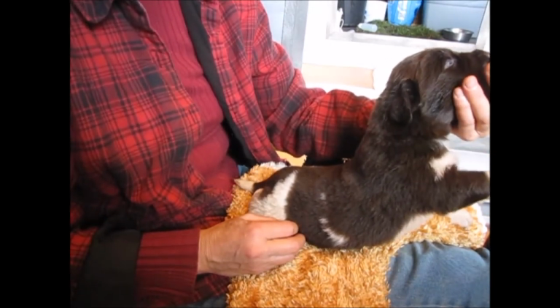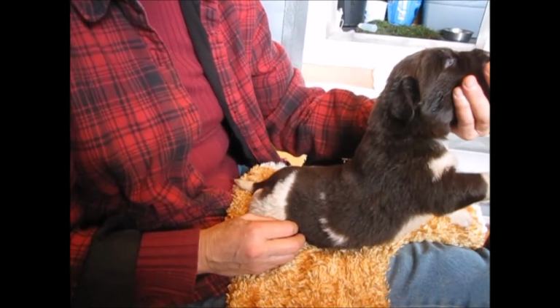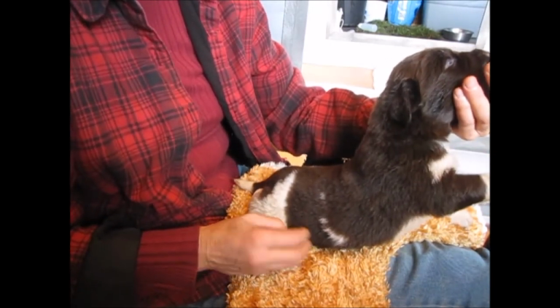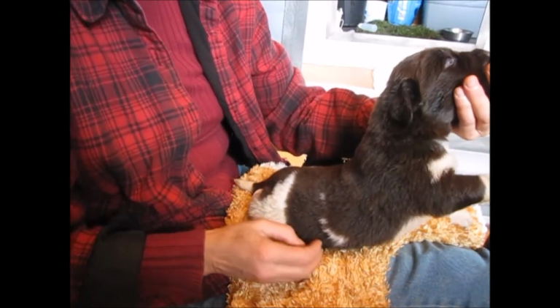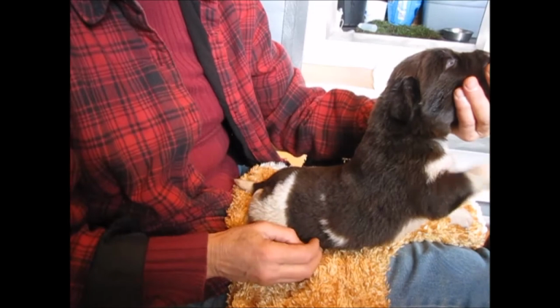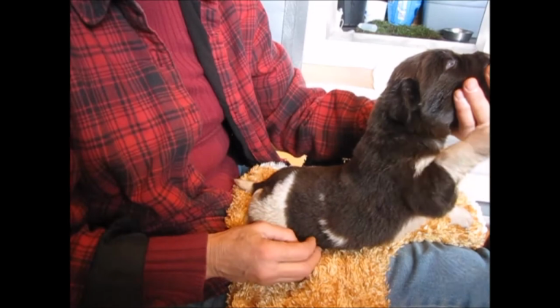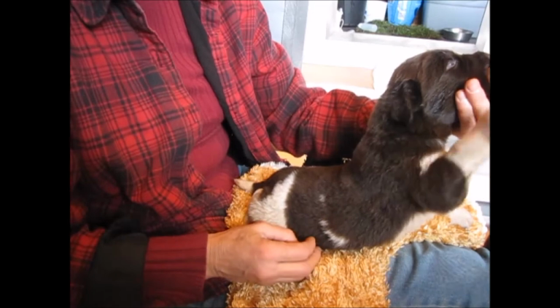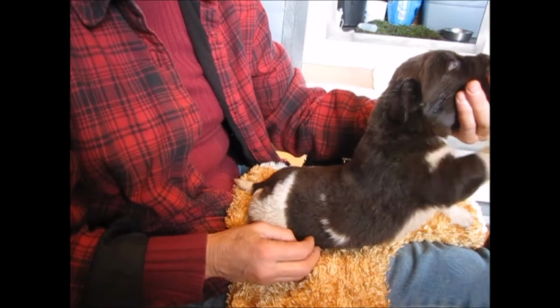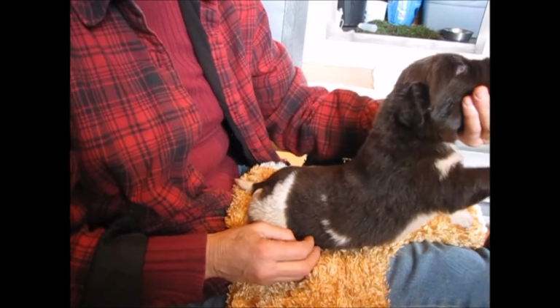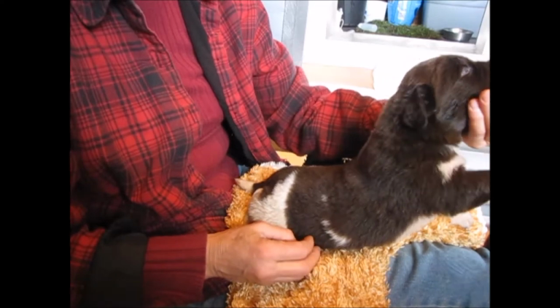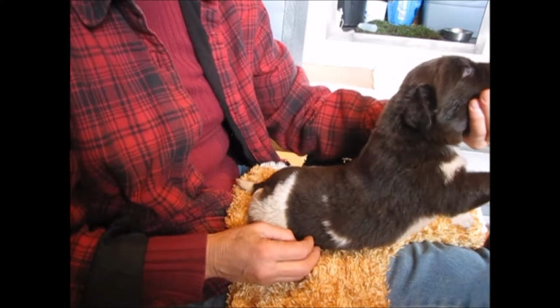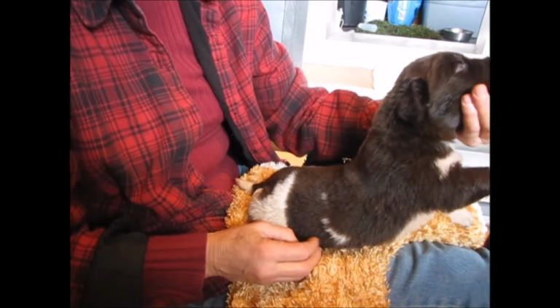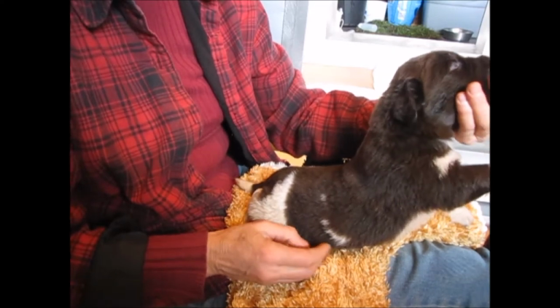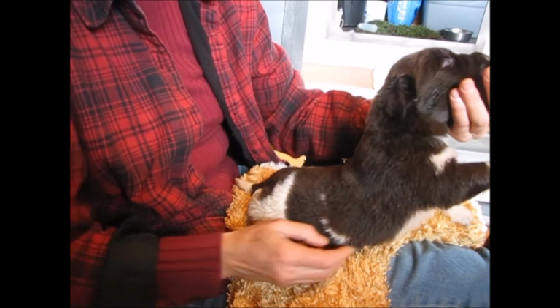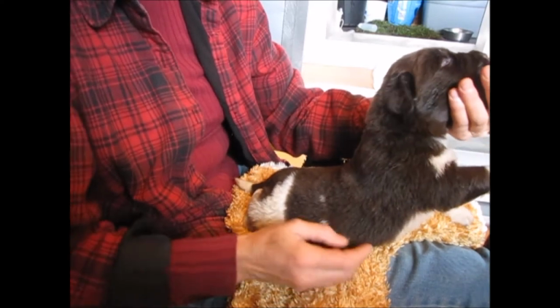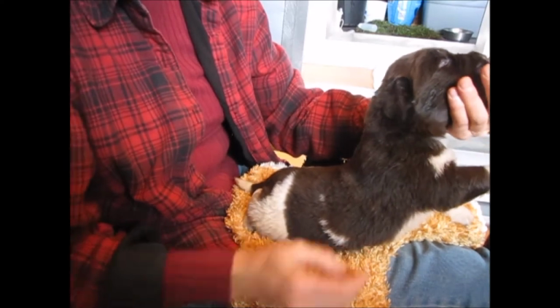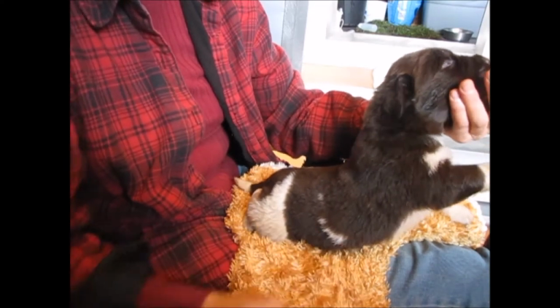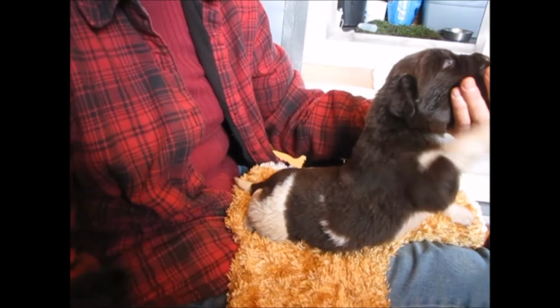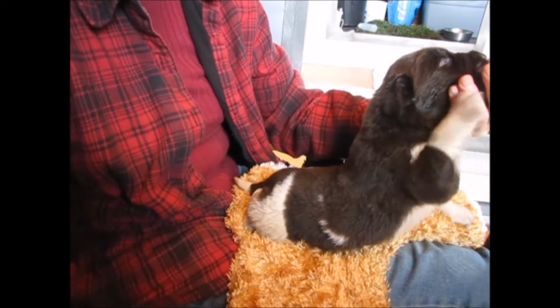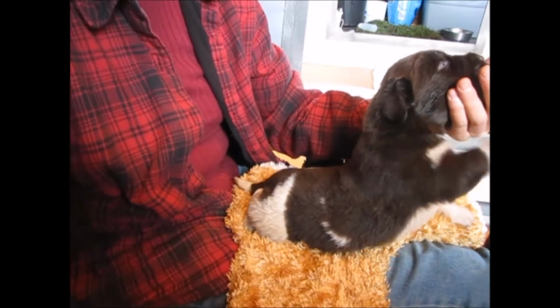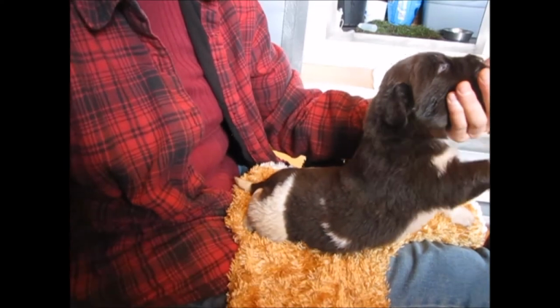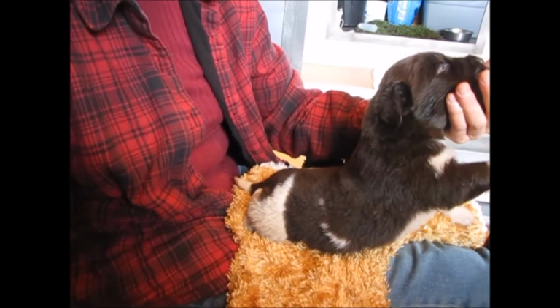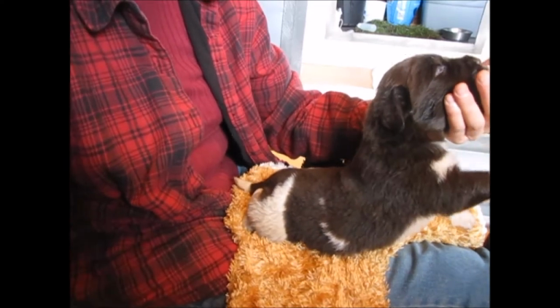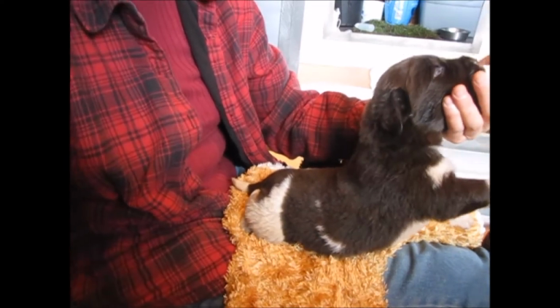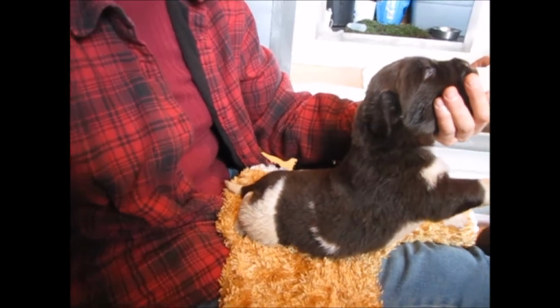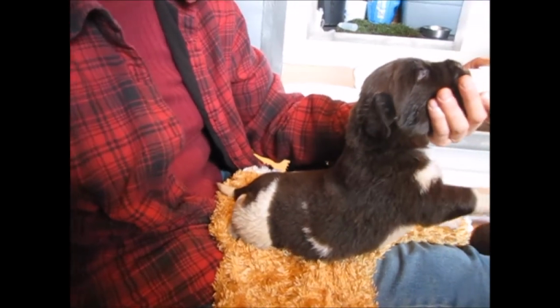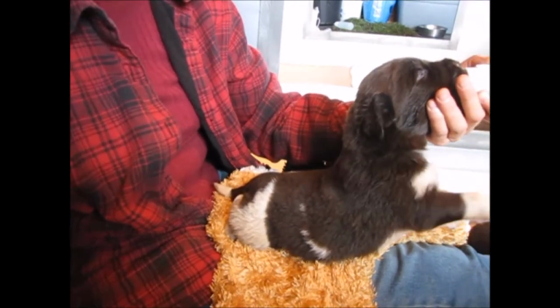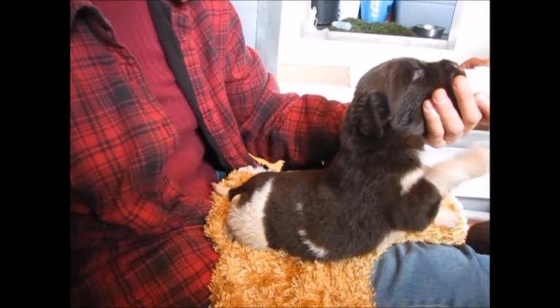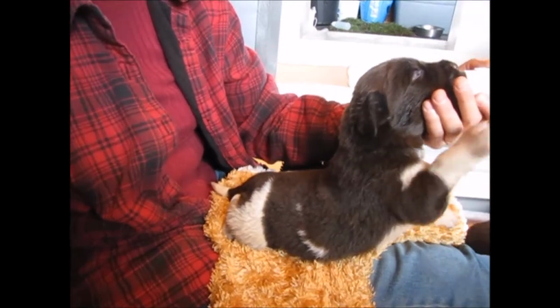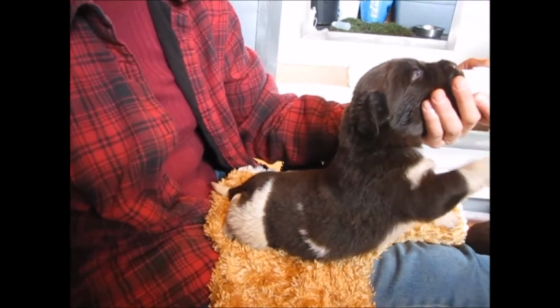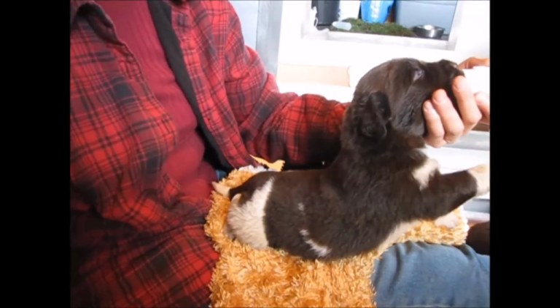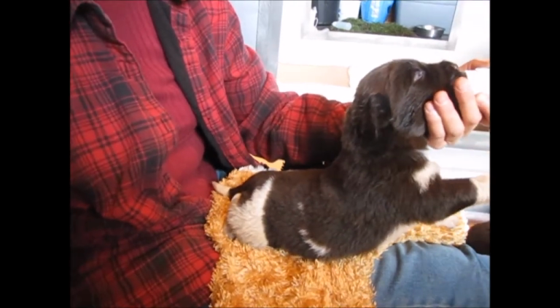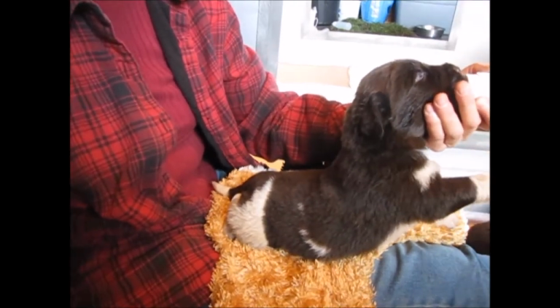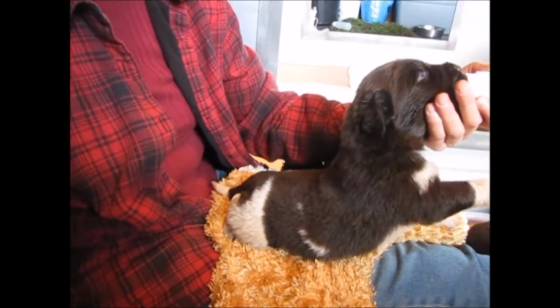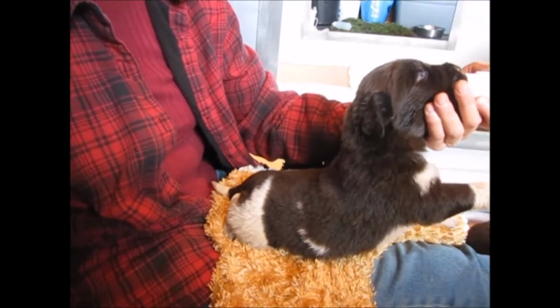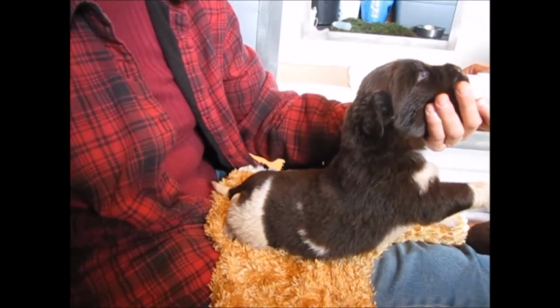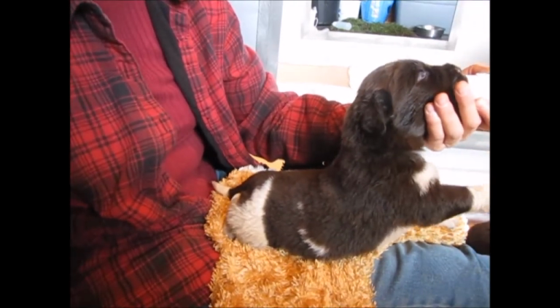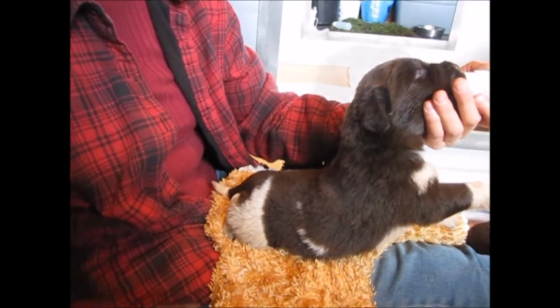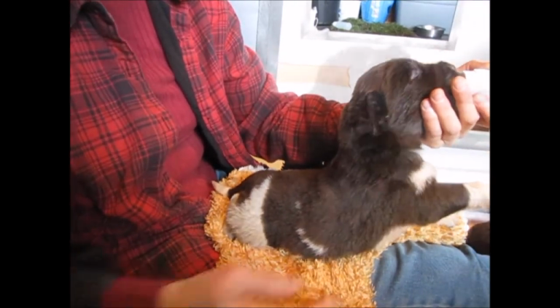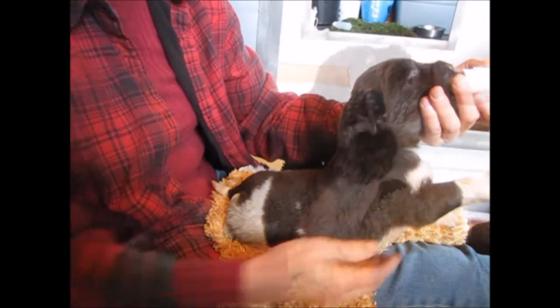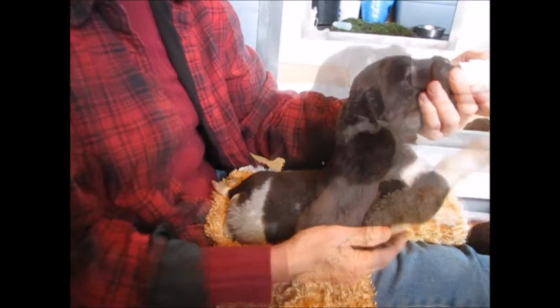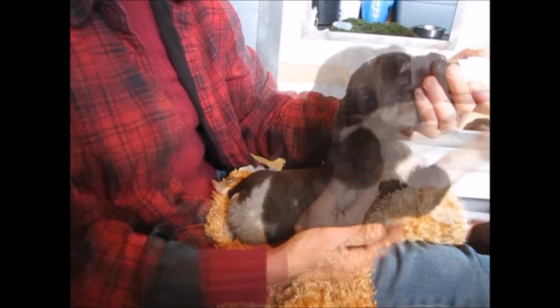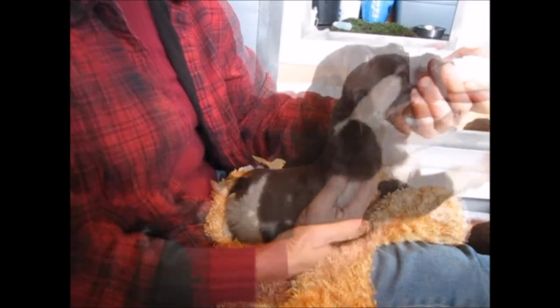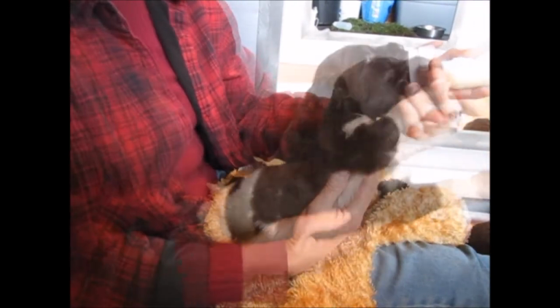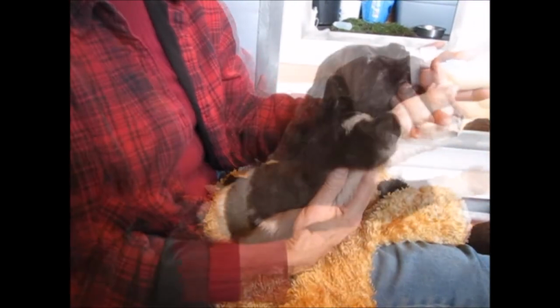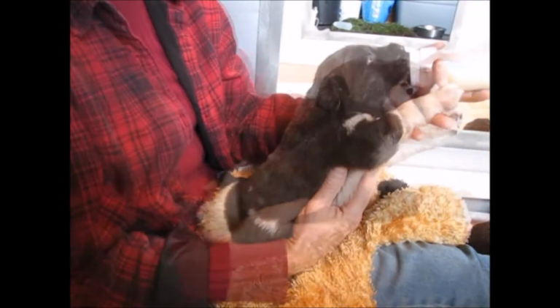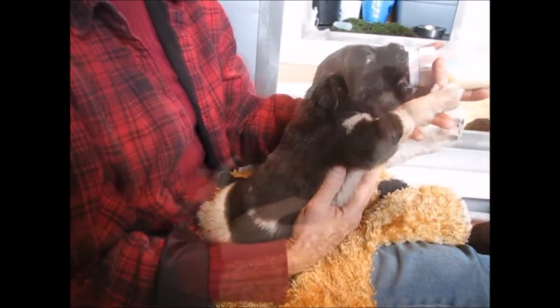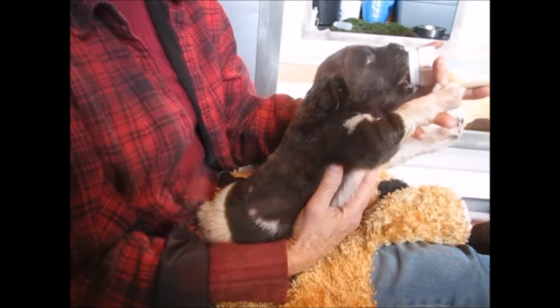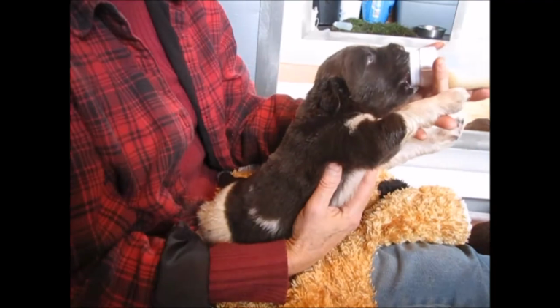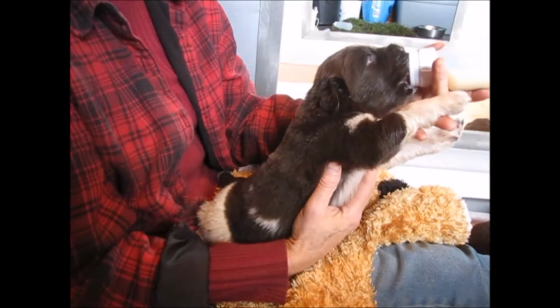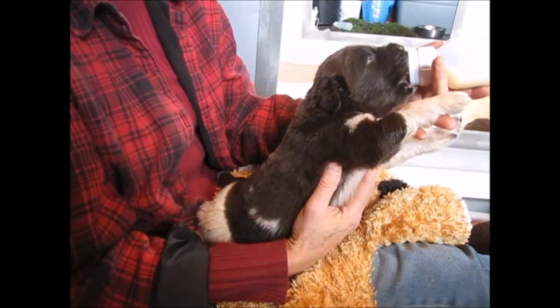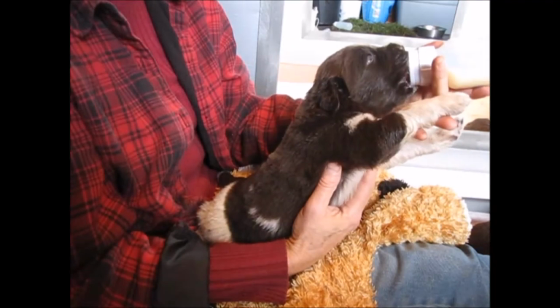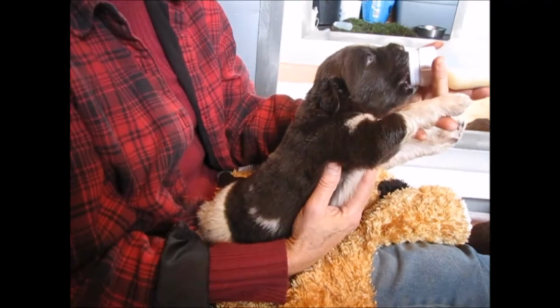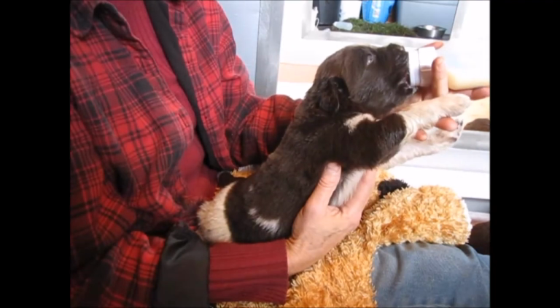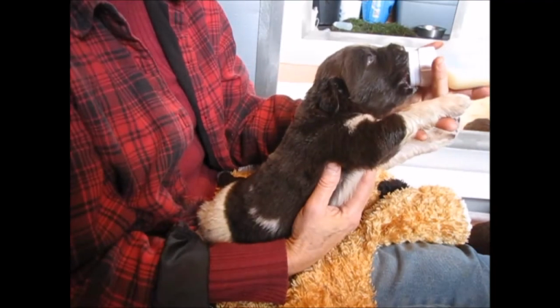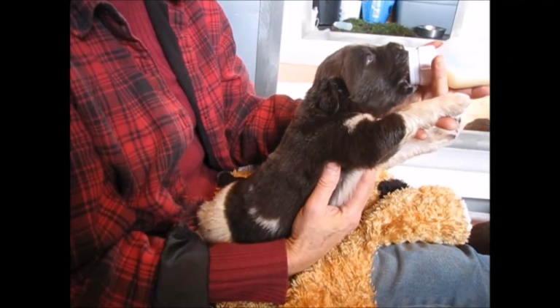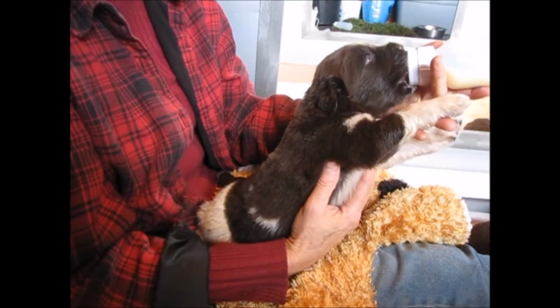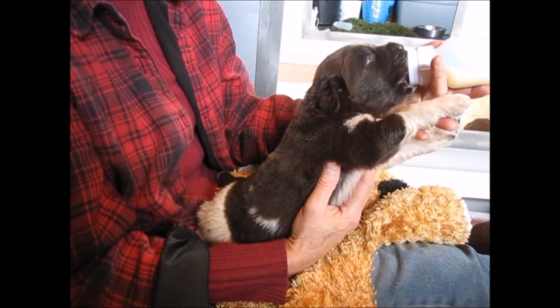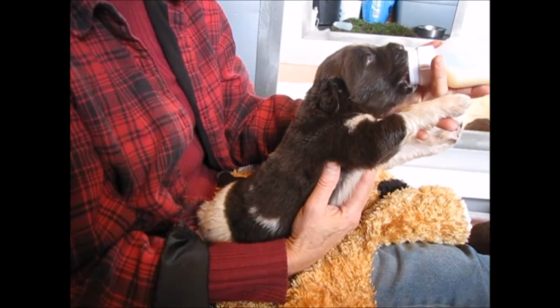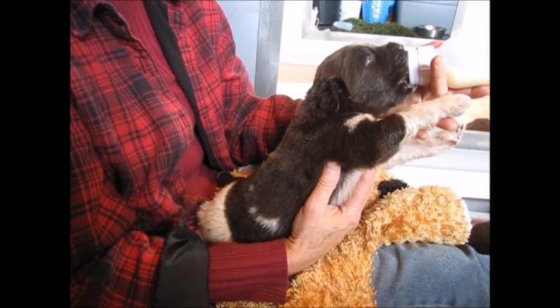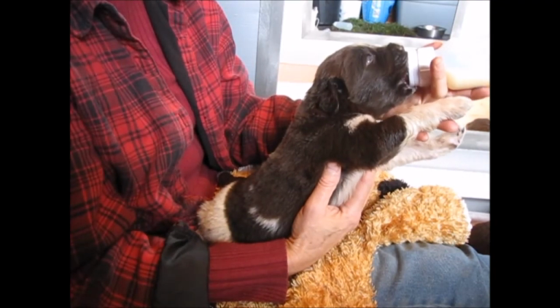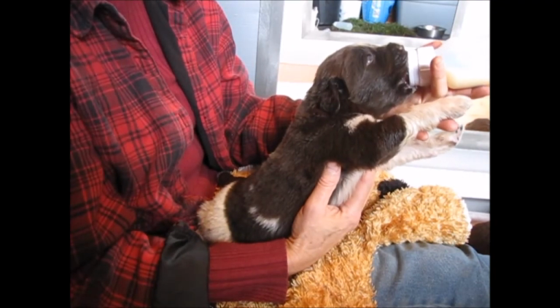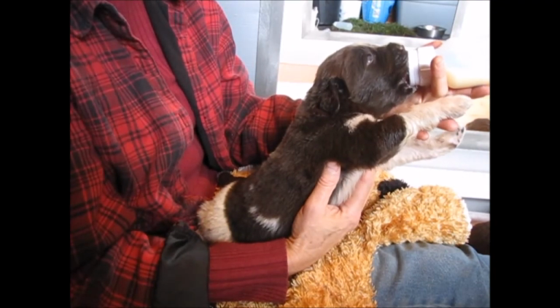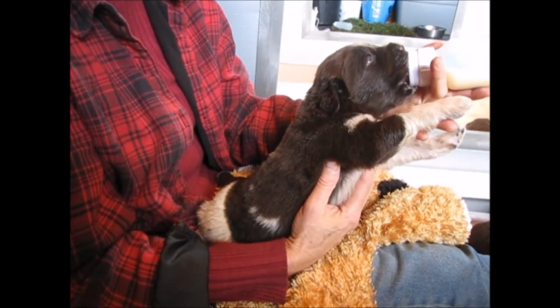He absolutely adores food. As you can see, he is quite the eater. And he's again in the middle range at 4.6 pounds.